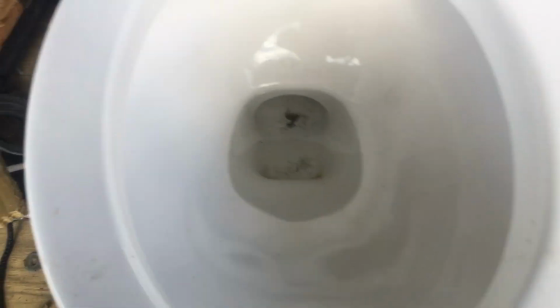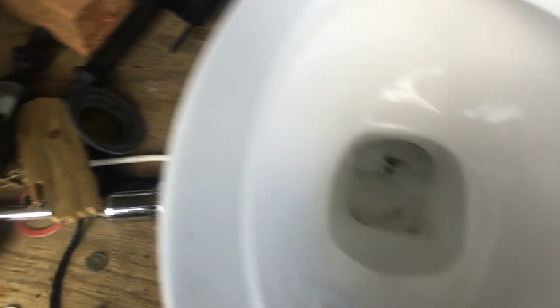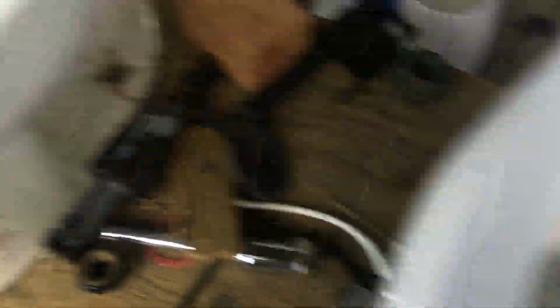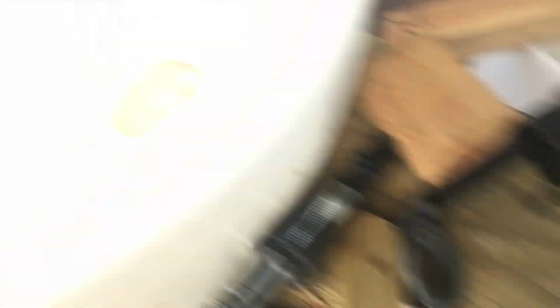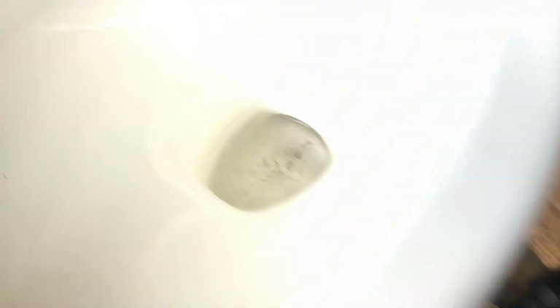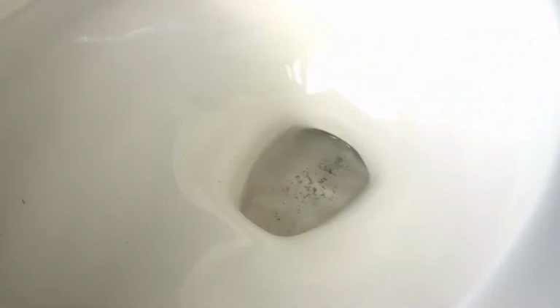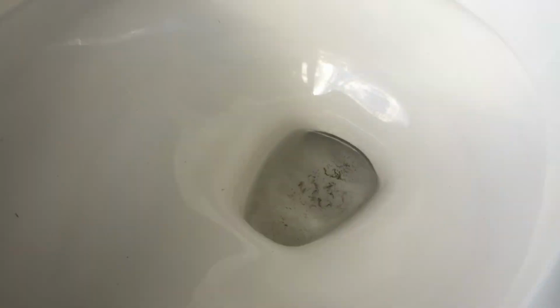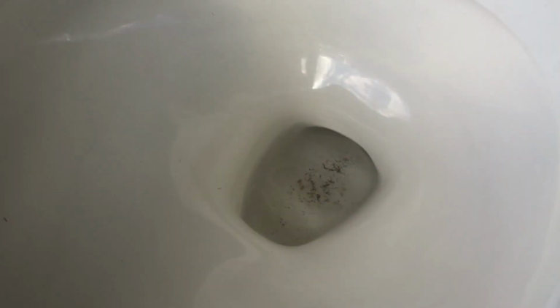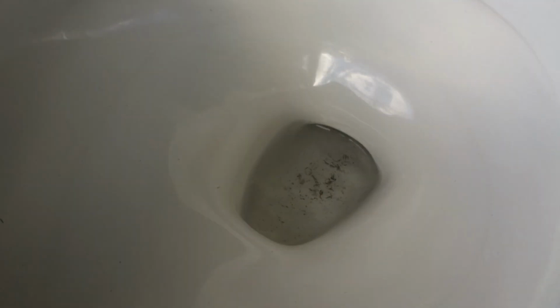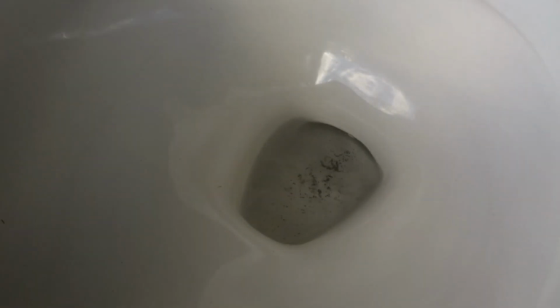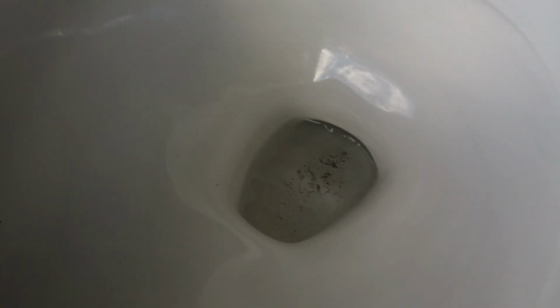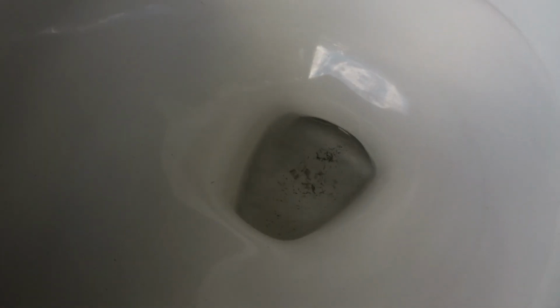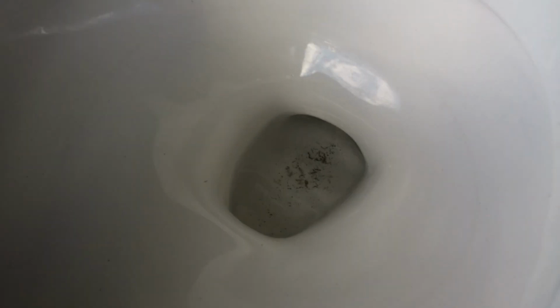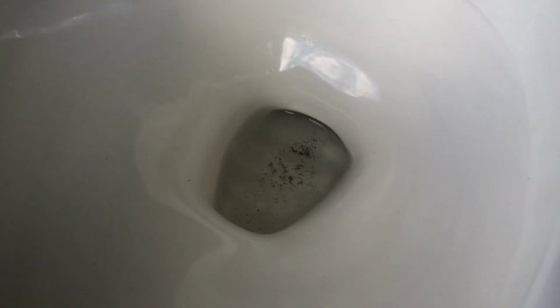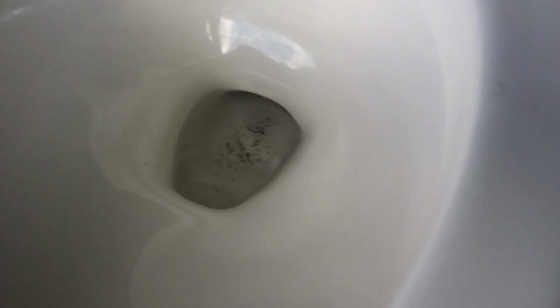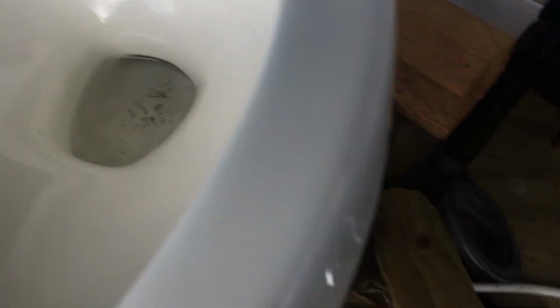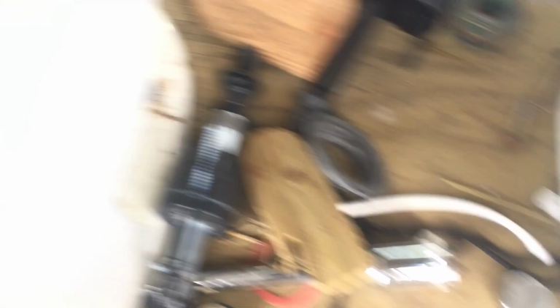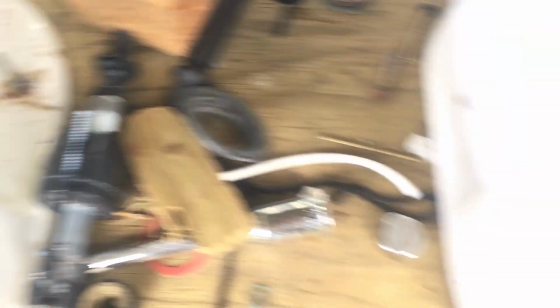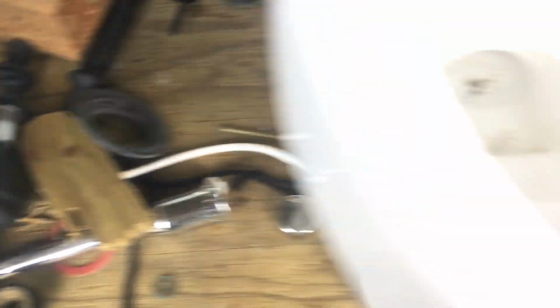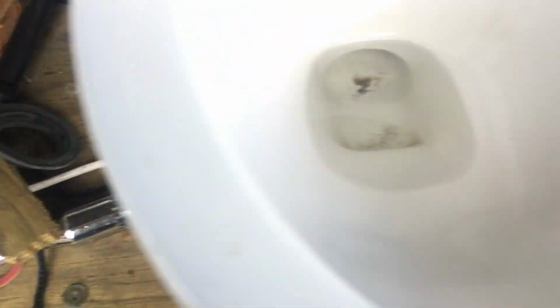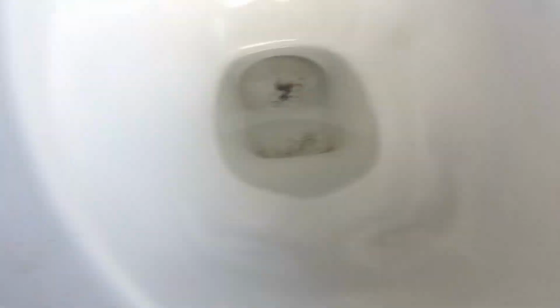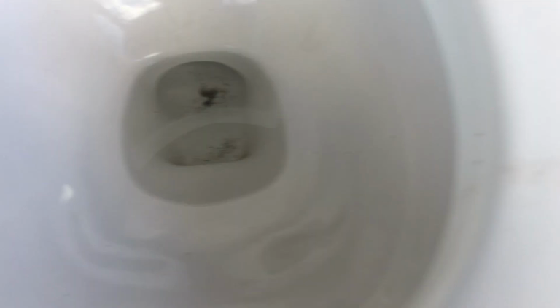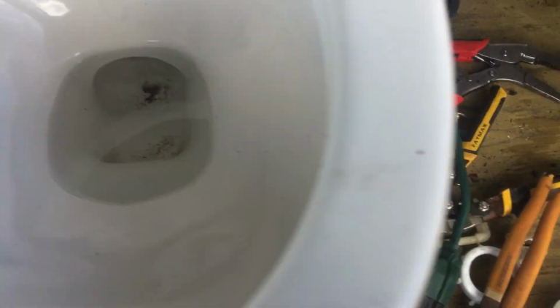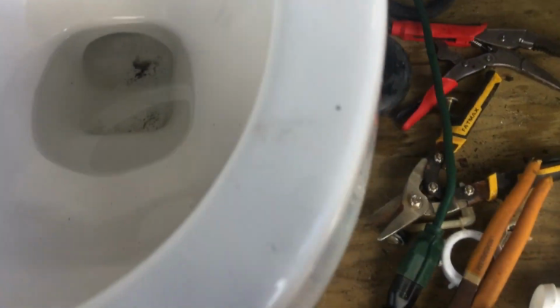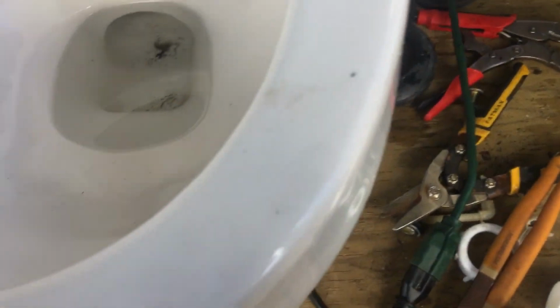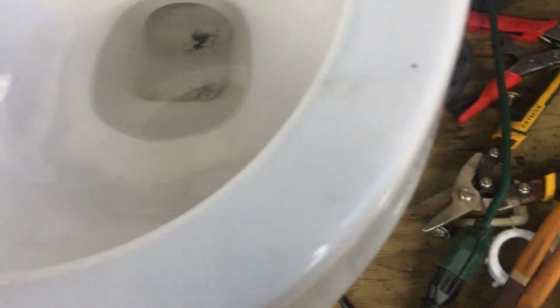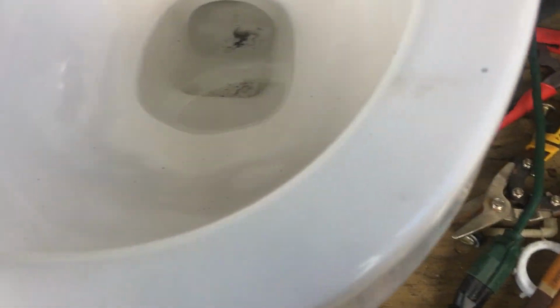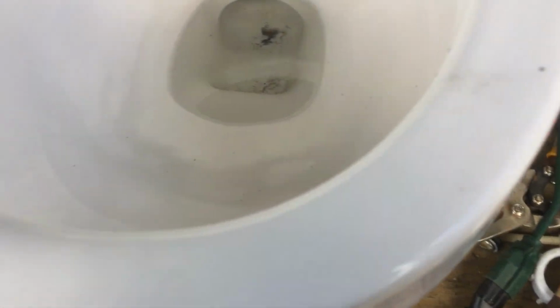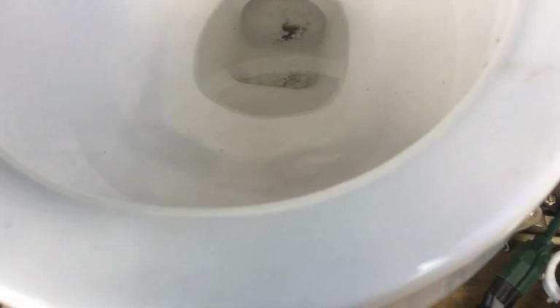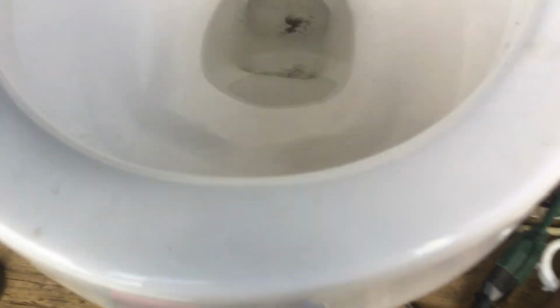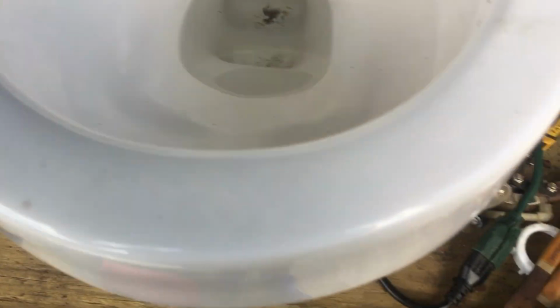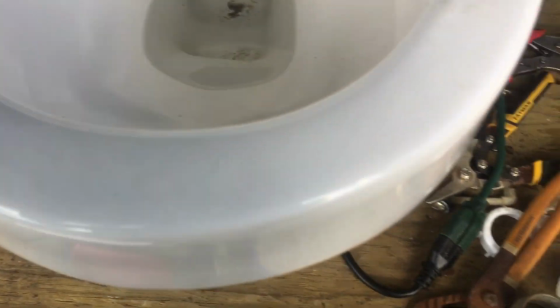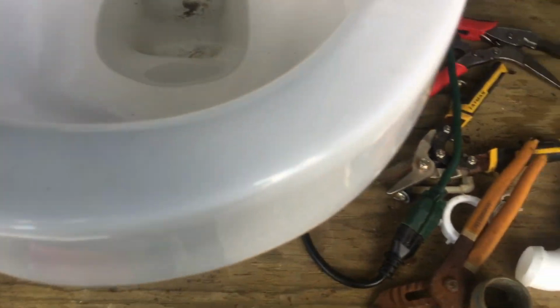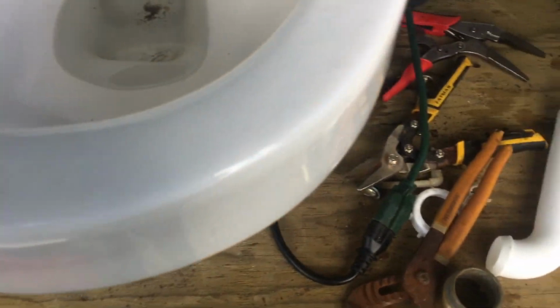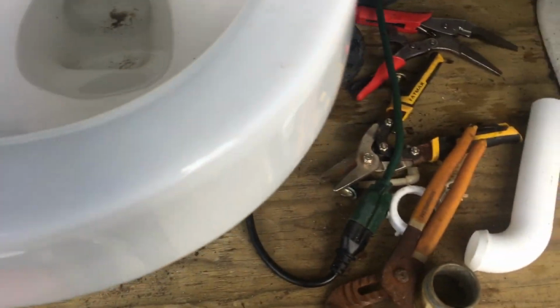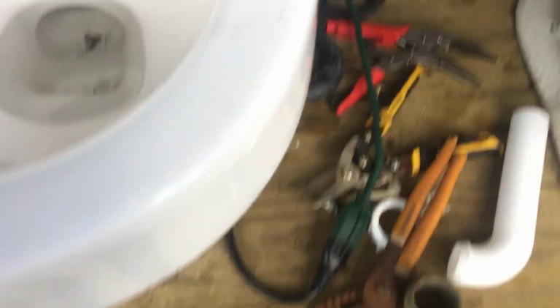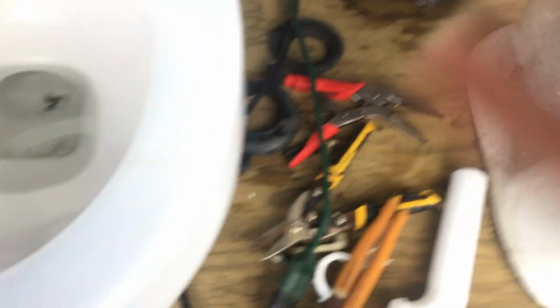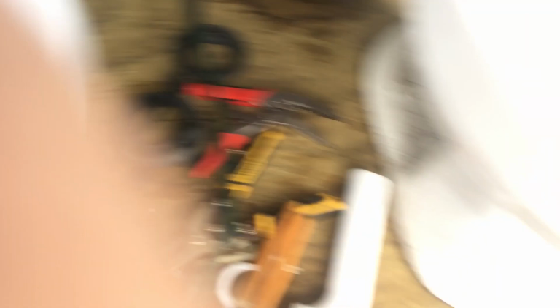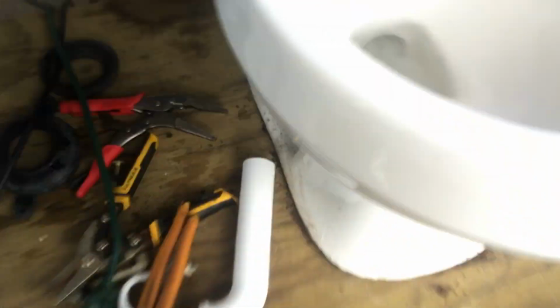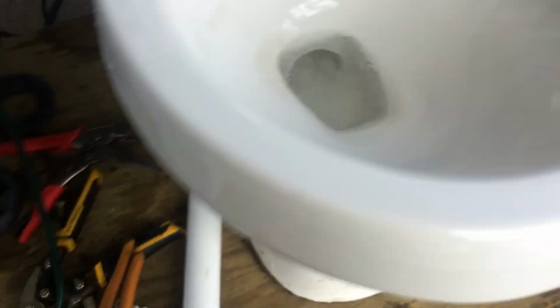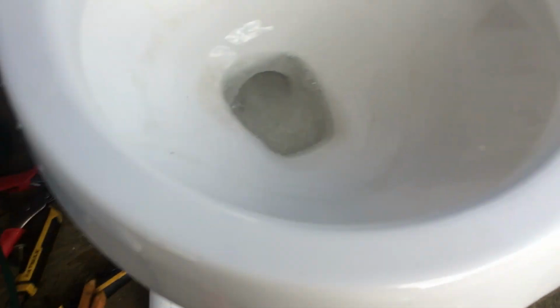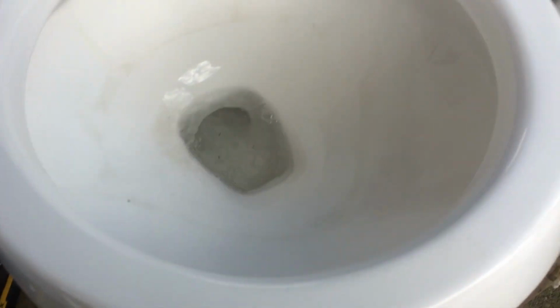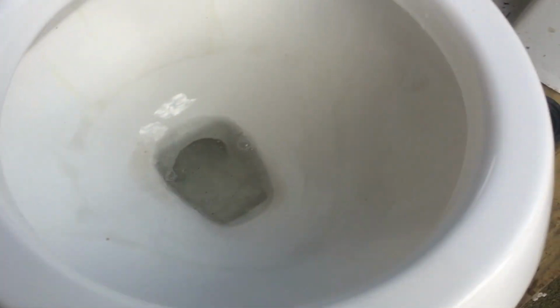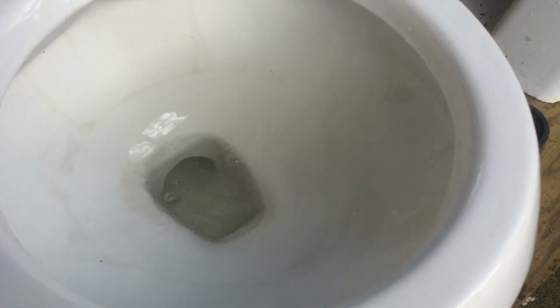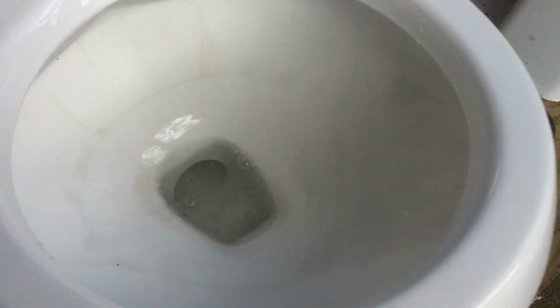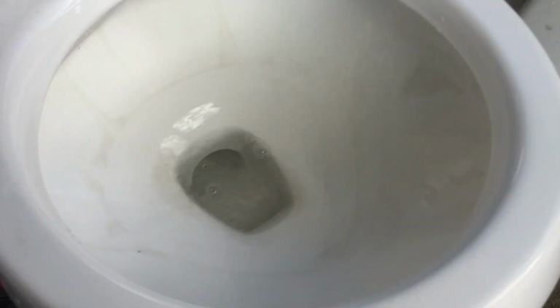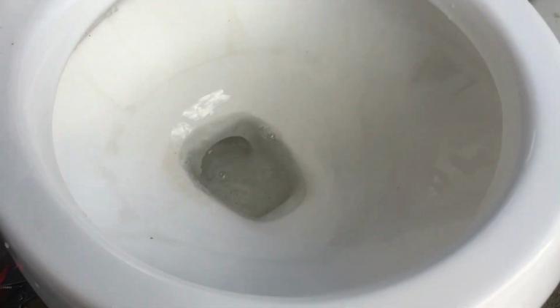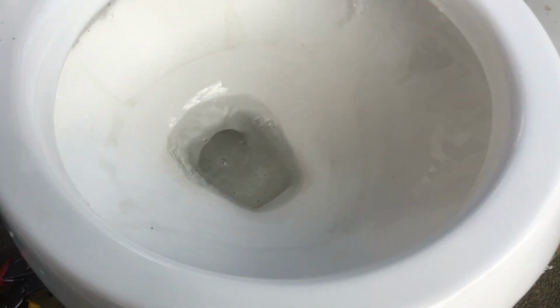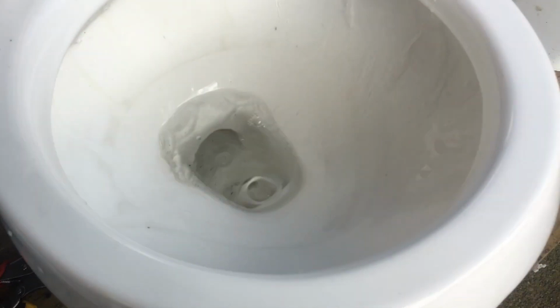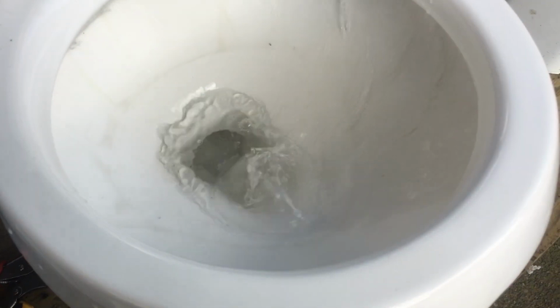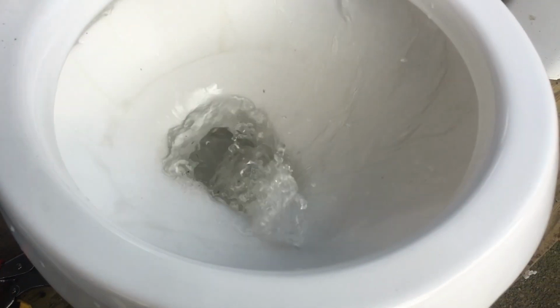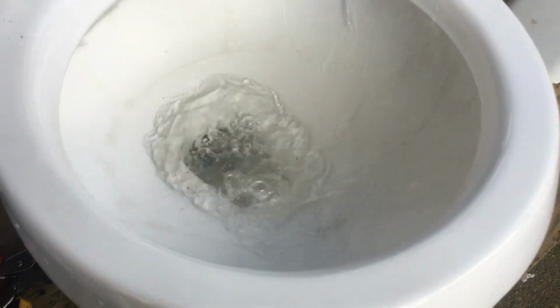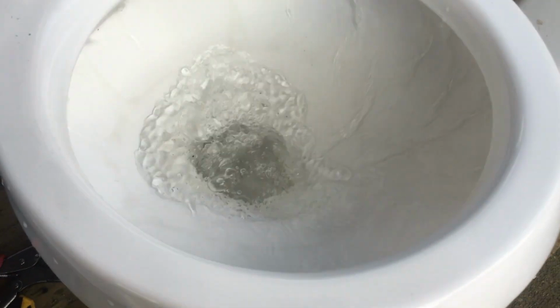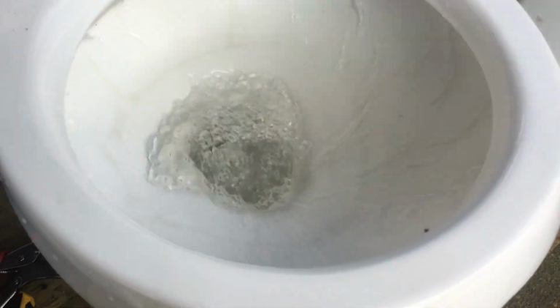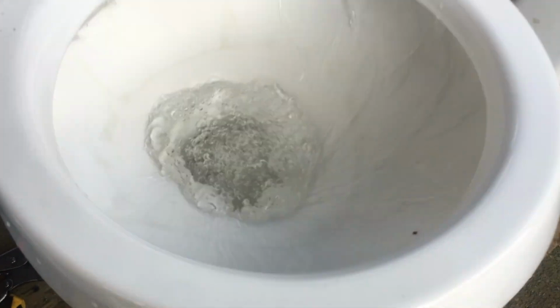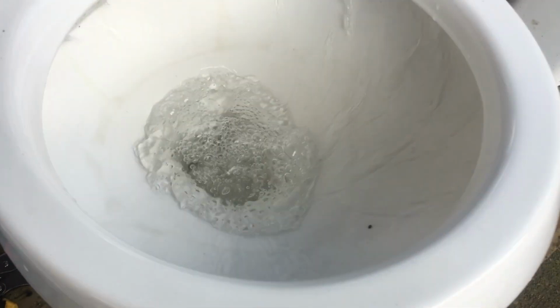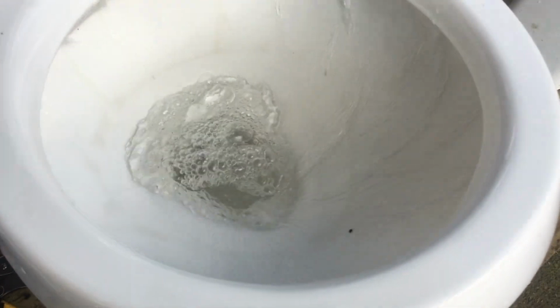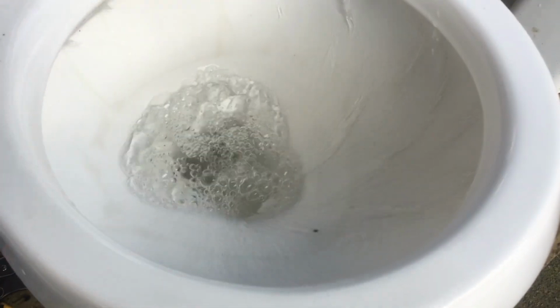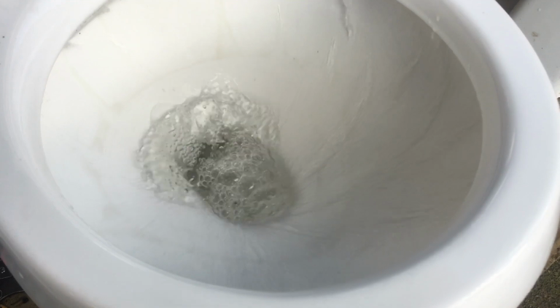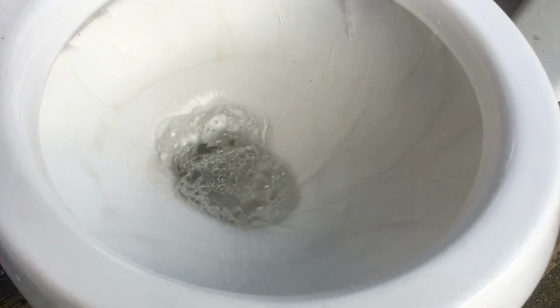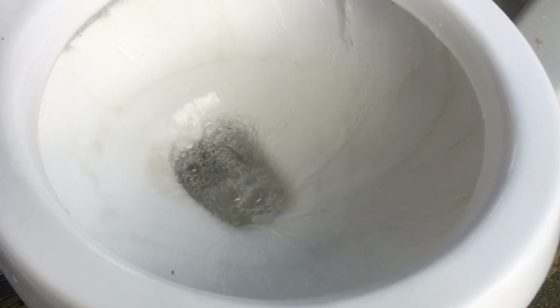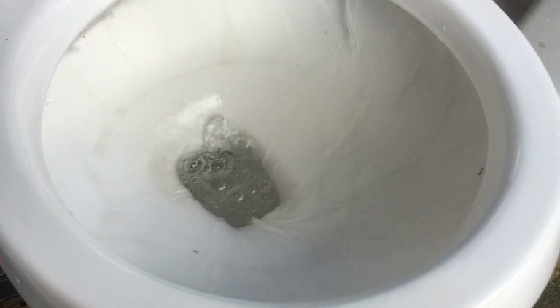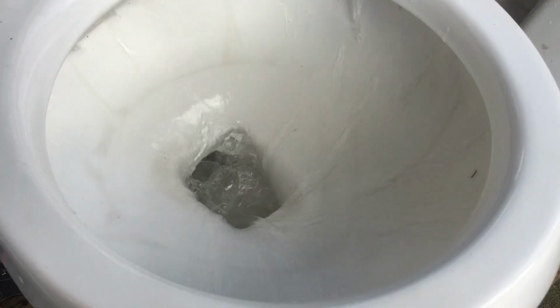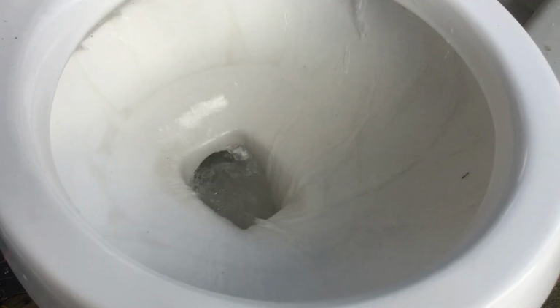Yep. I don't know if you can see that water moving, but the tank keeps overfilling.